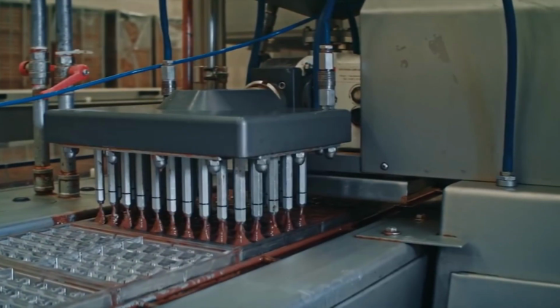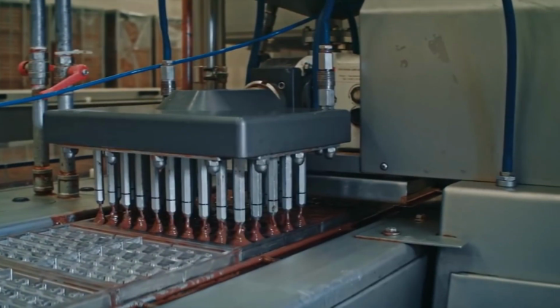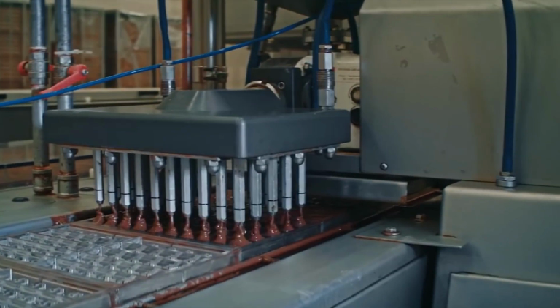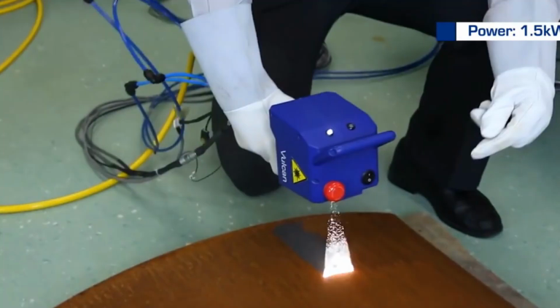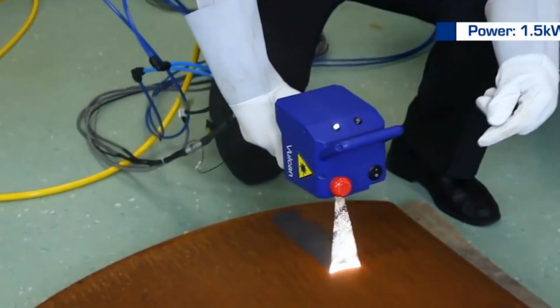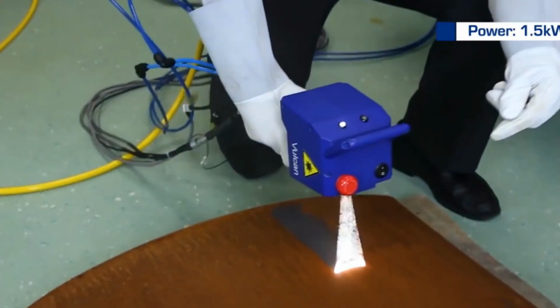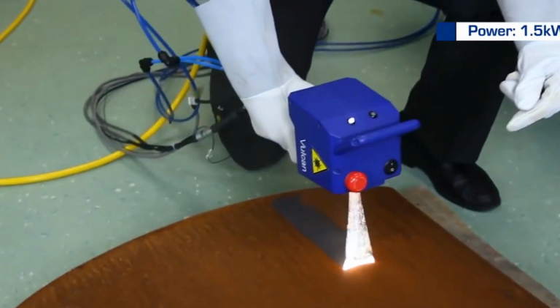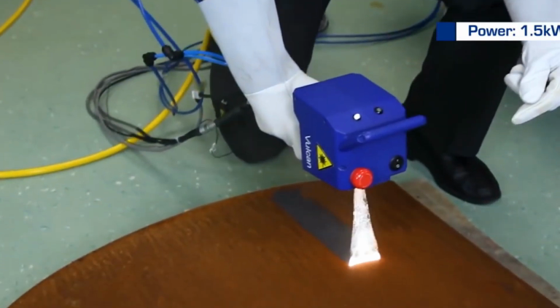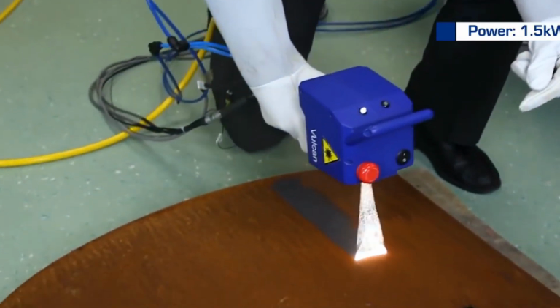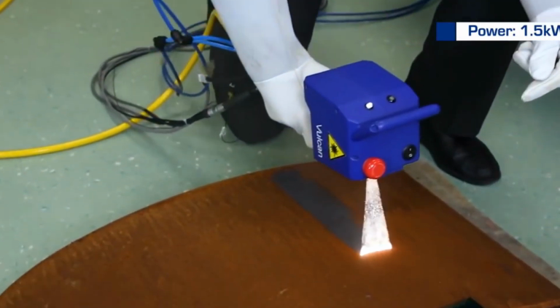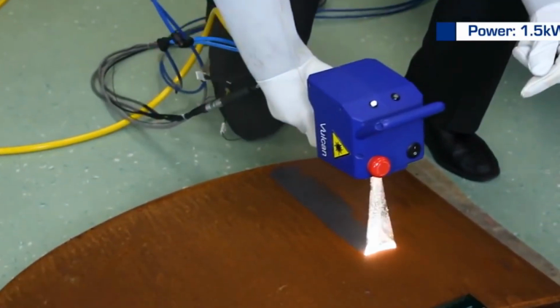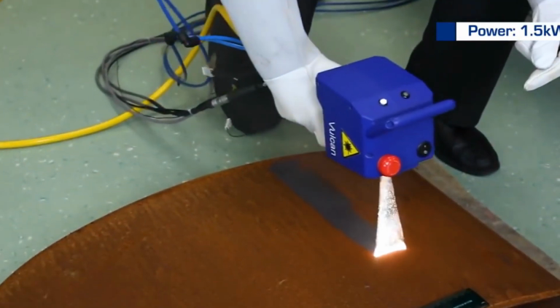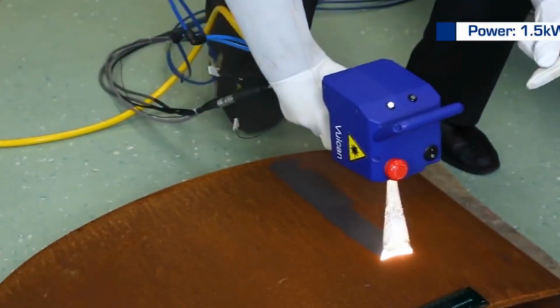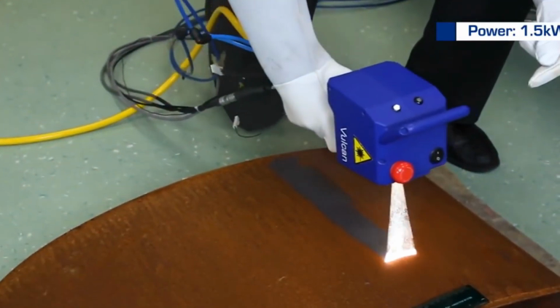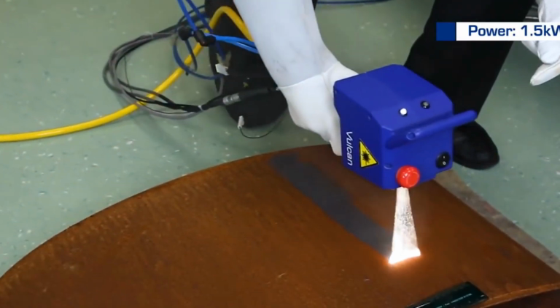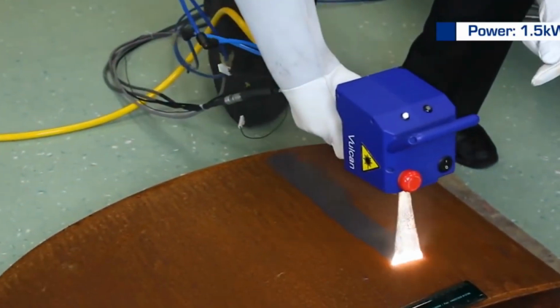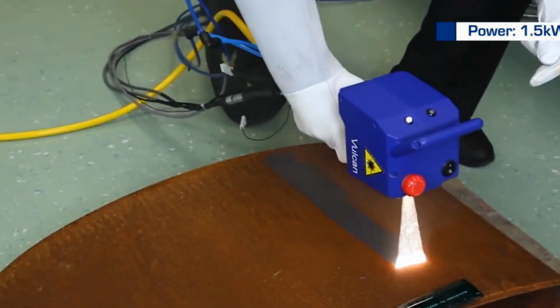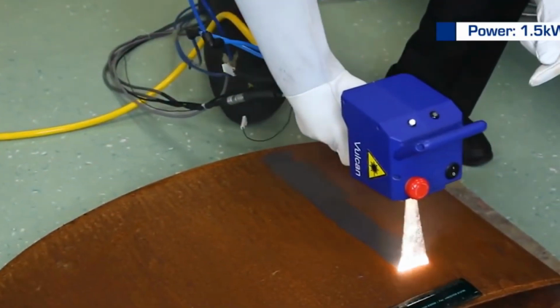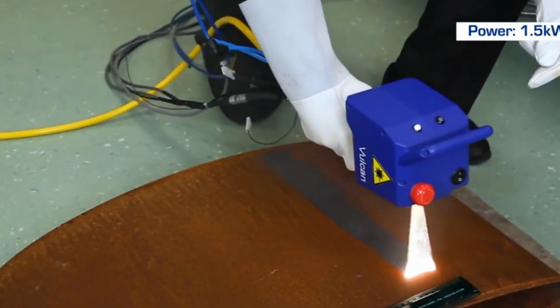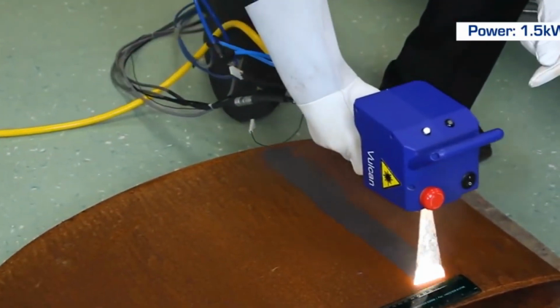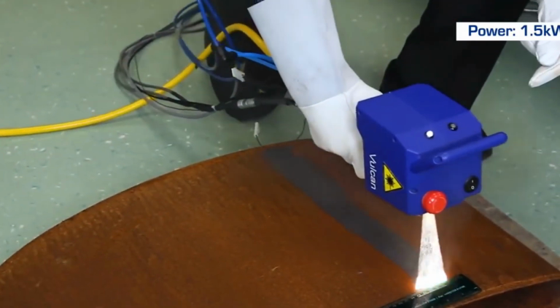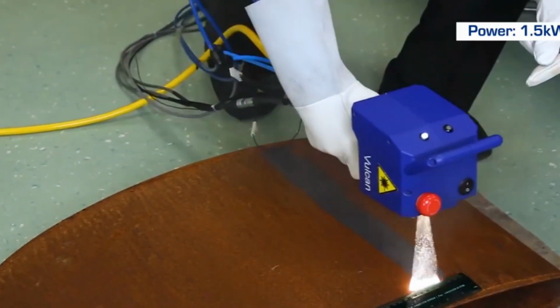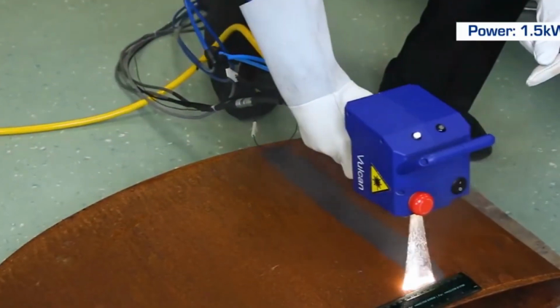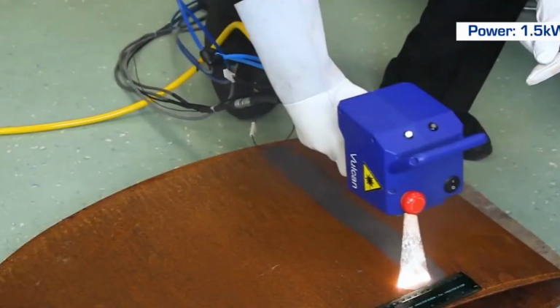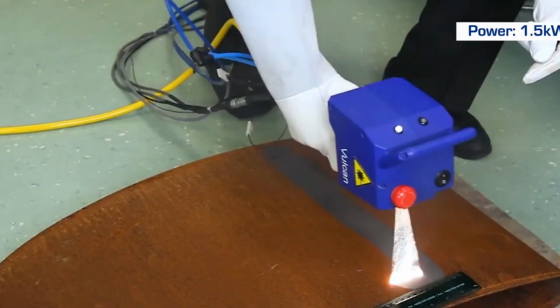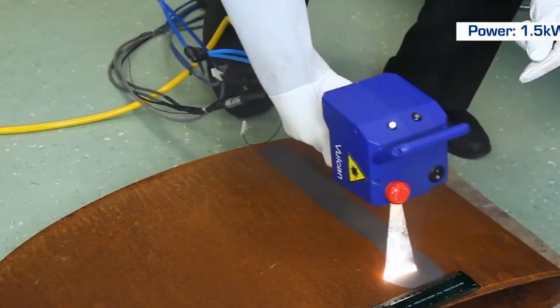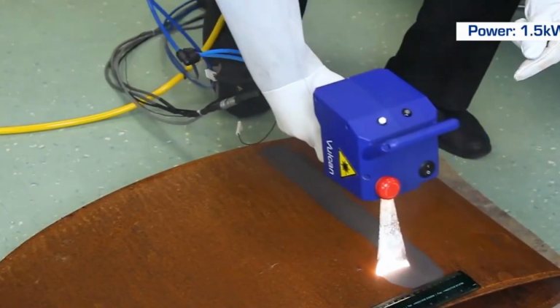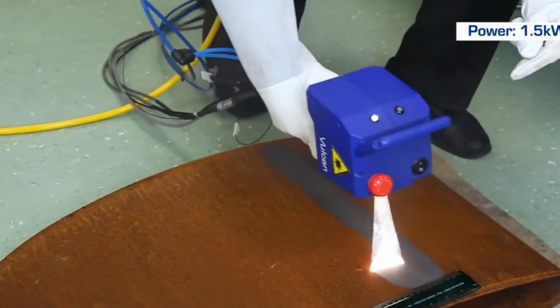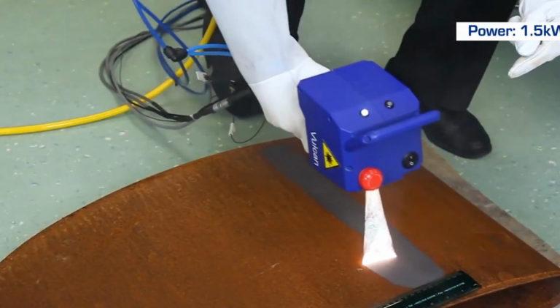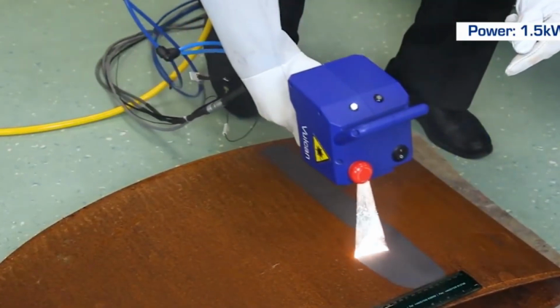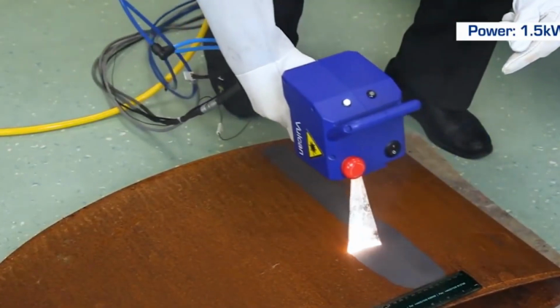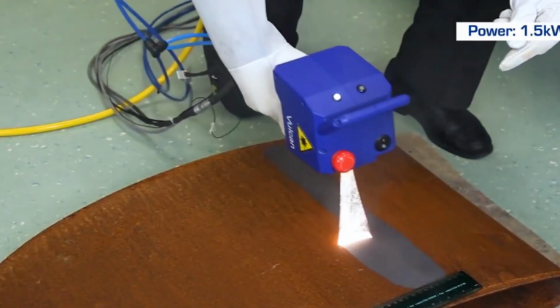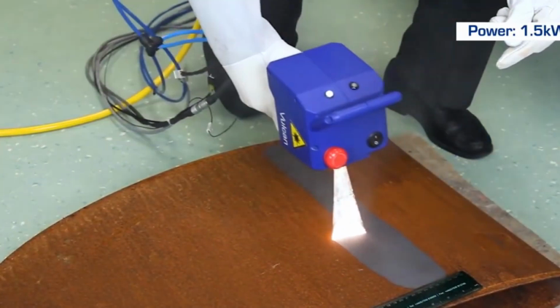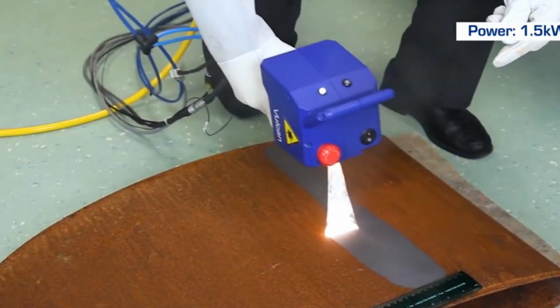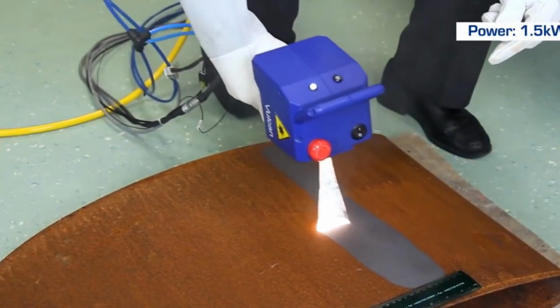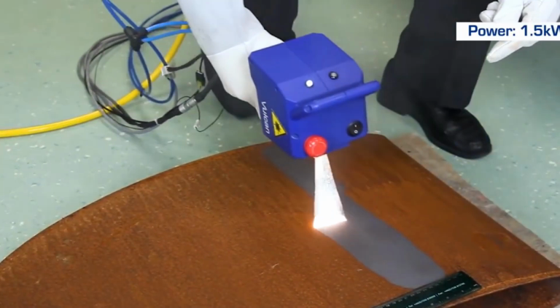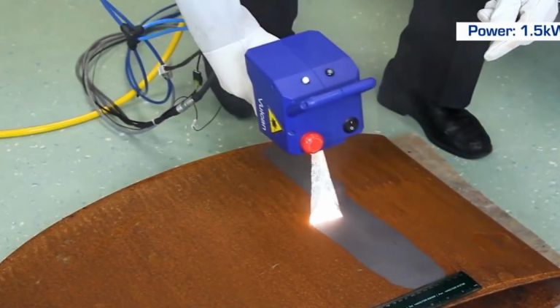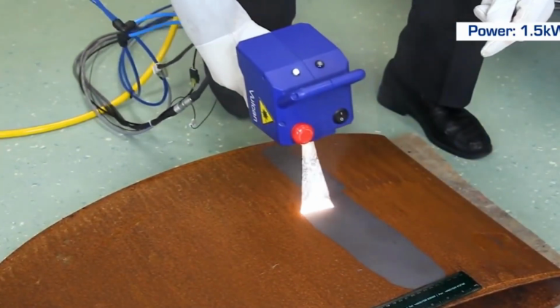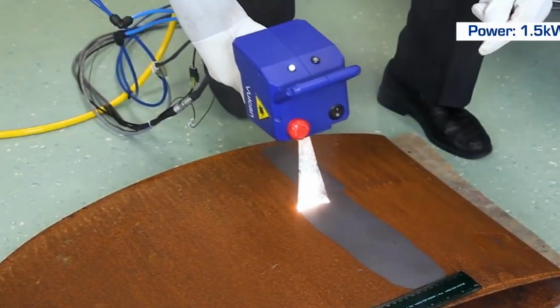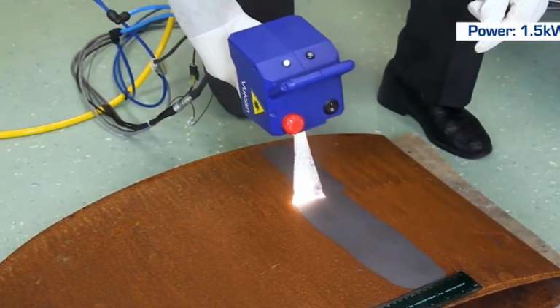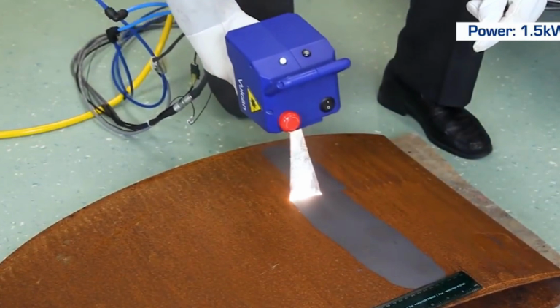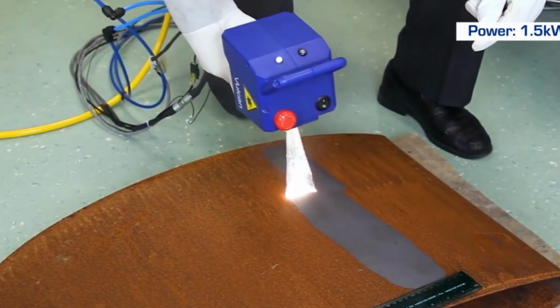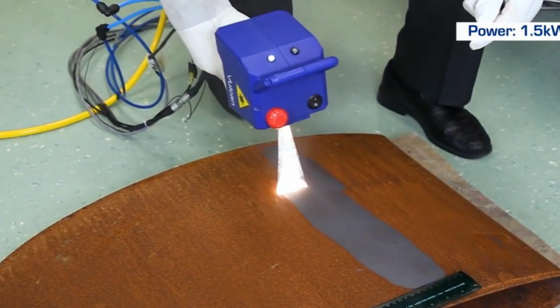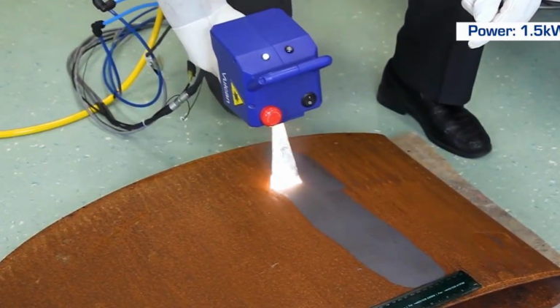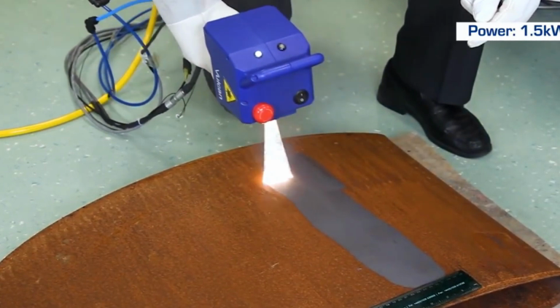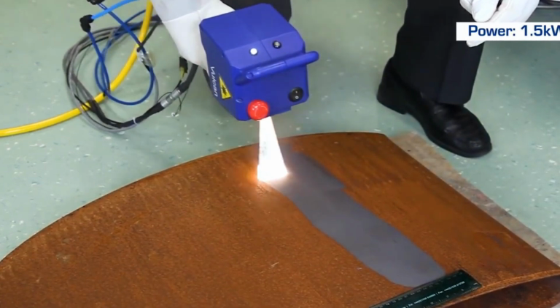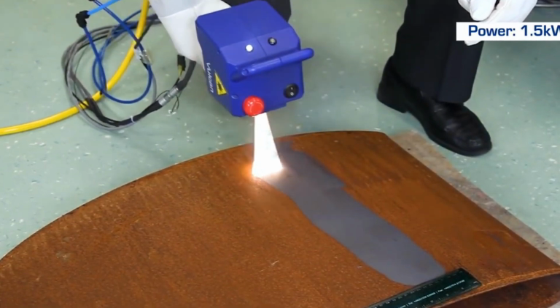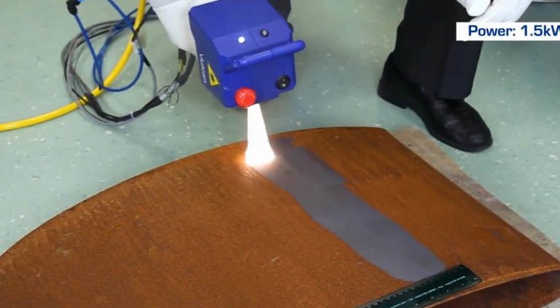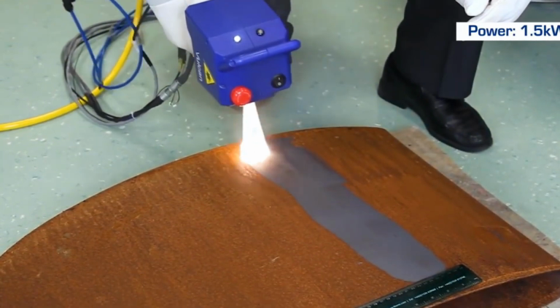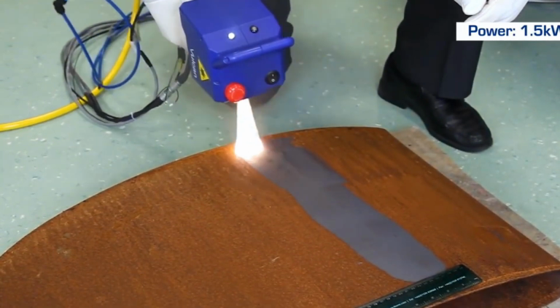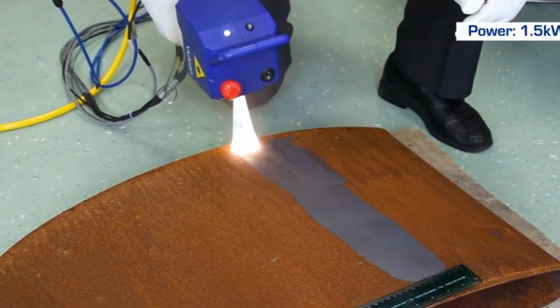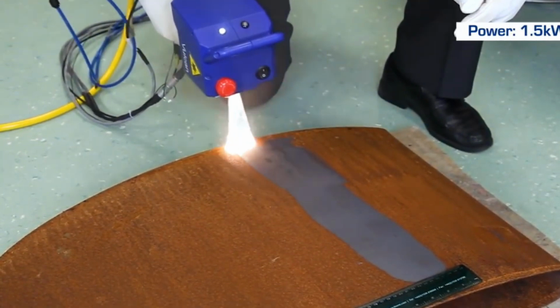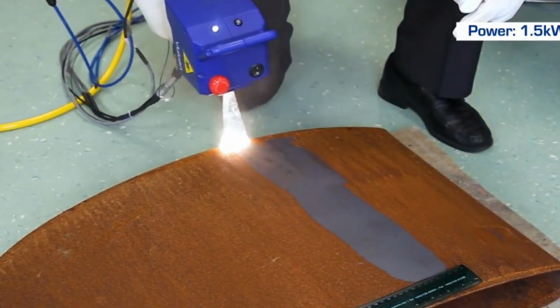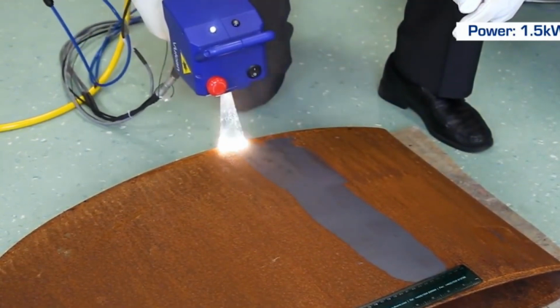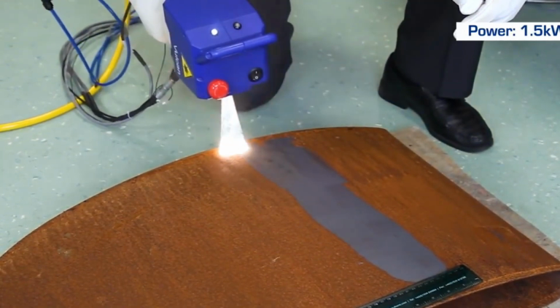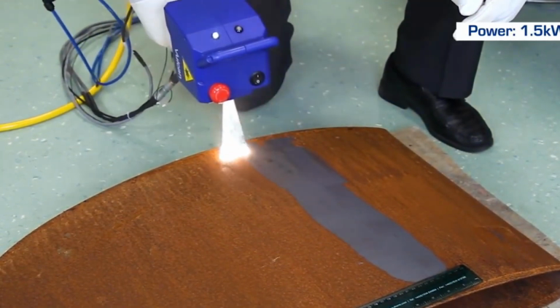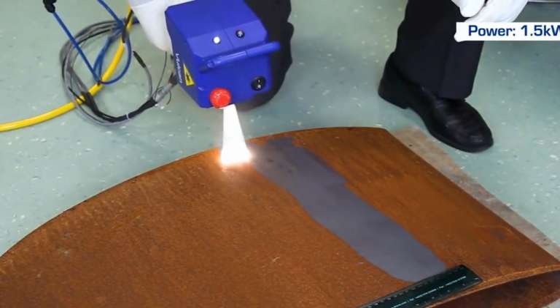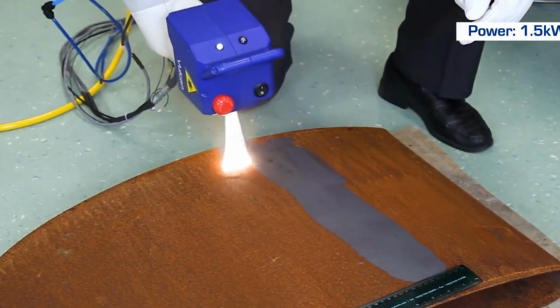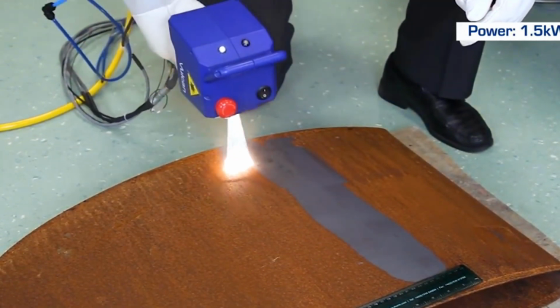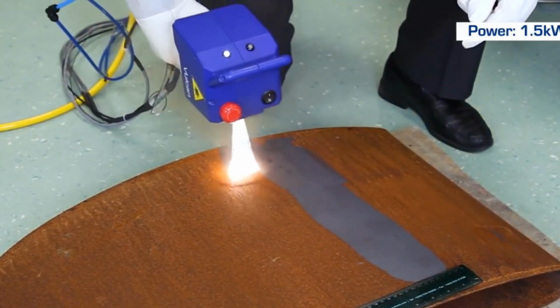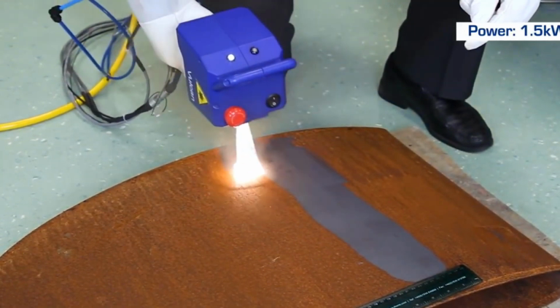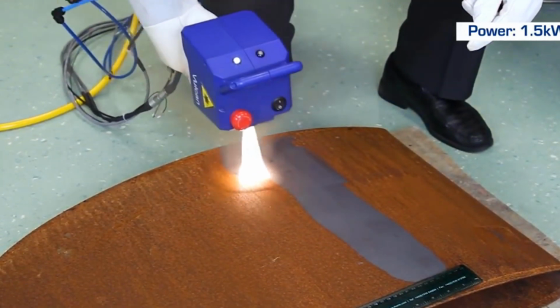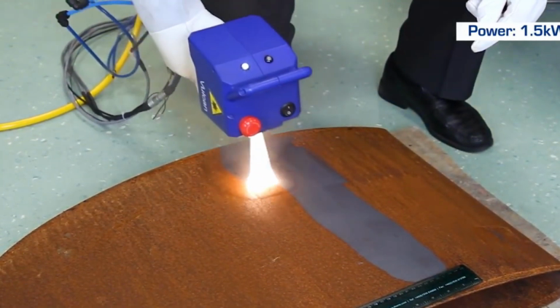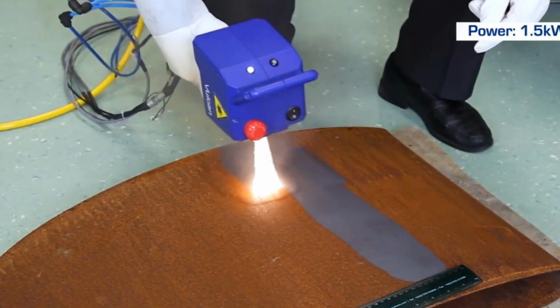To clean rusty metal, PowerLase created a handheld tool that uses laser technology to restore the metal in just seconds.